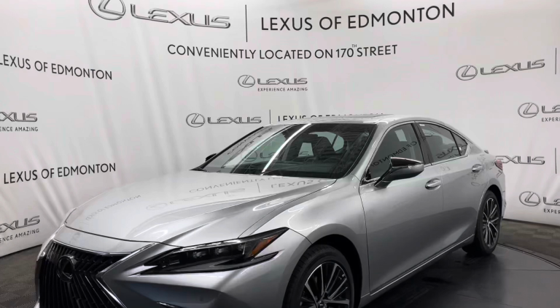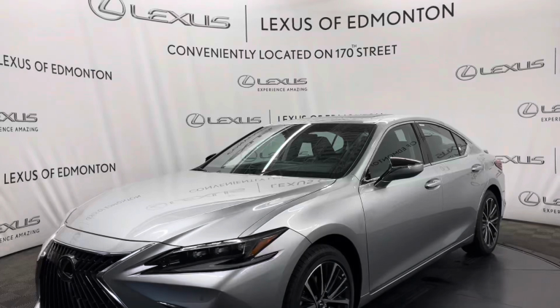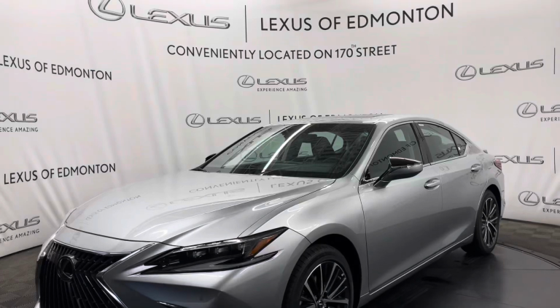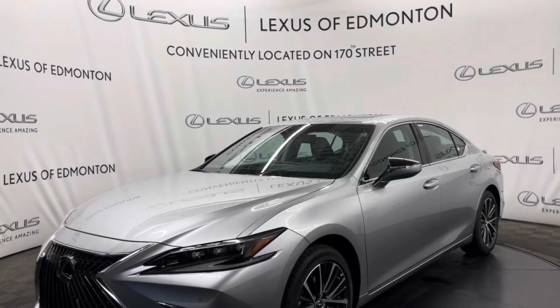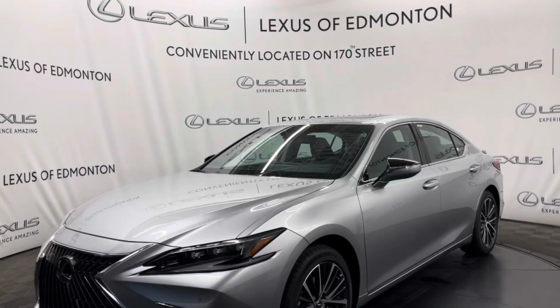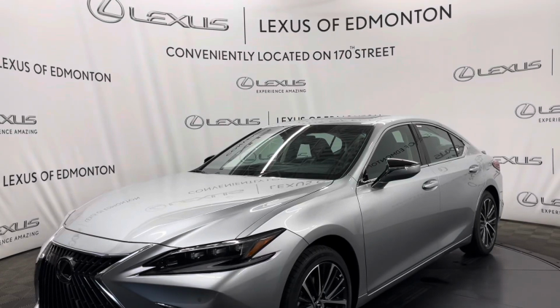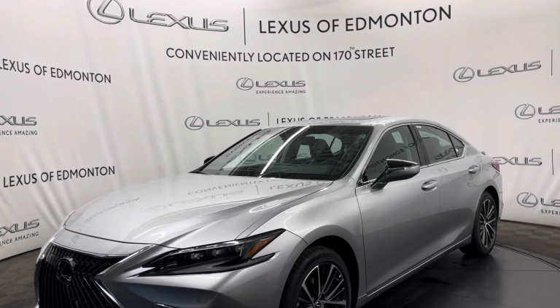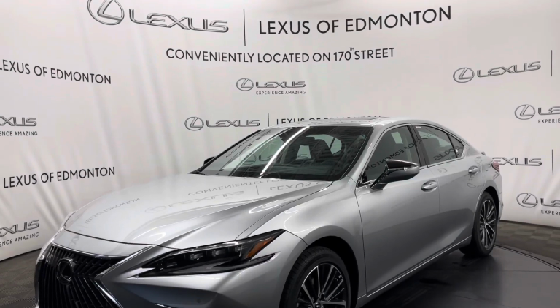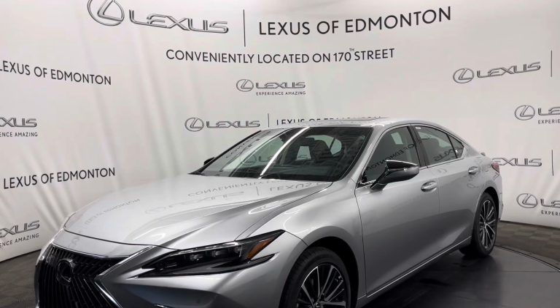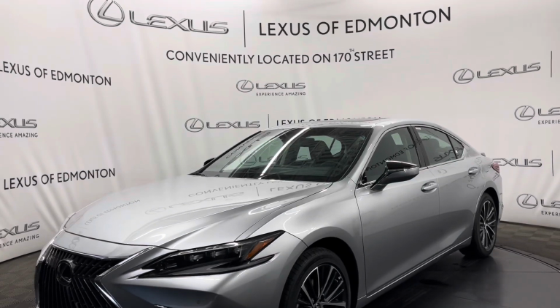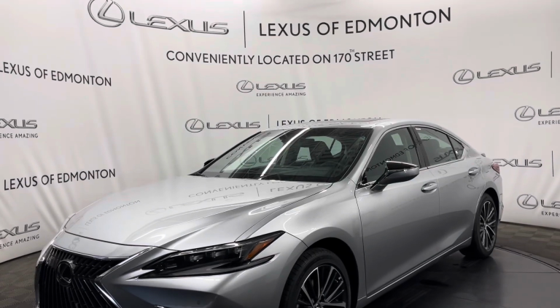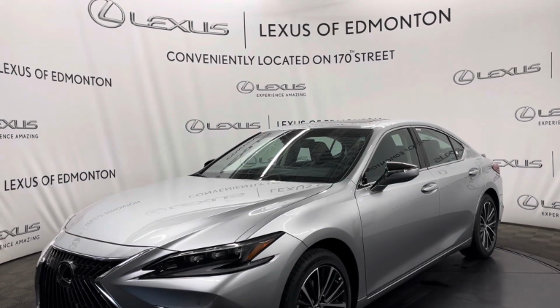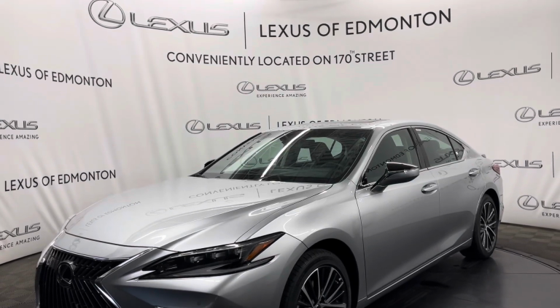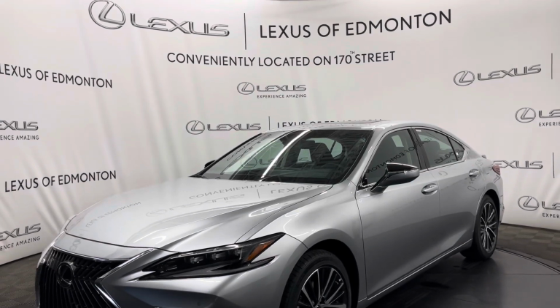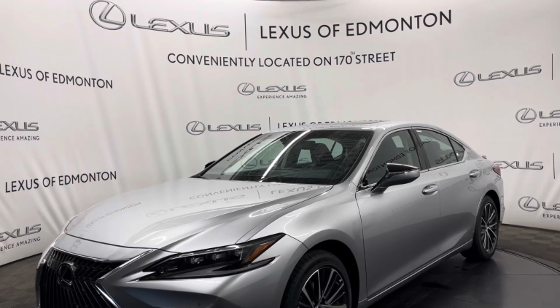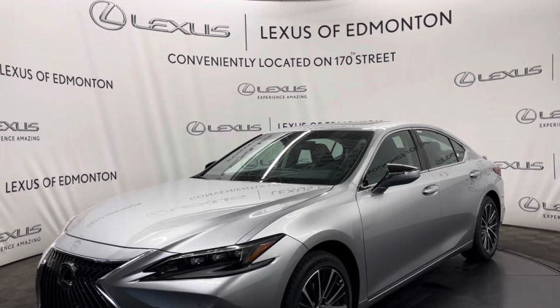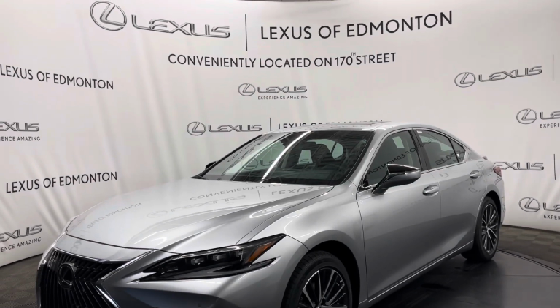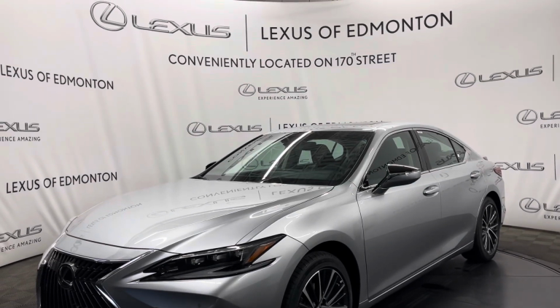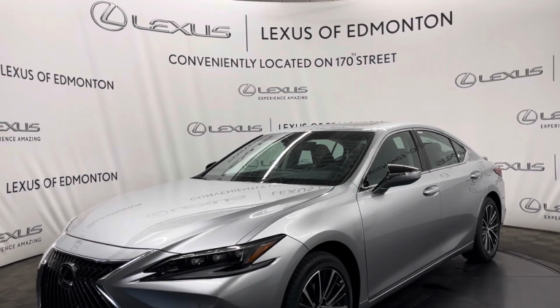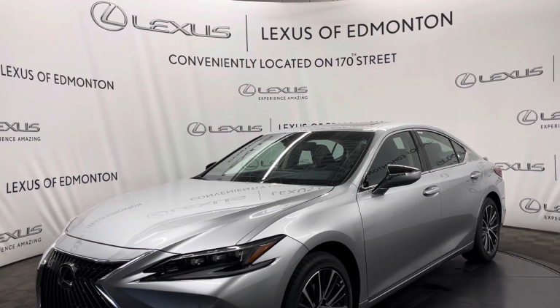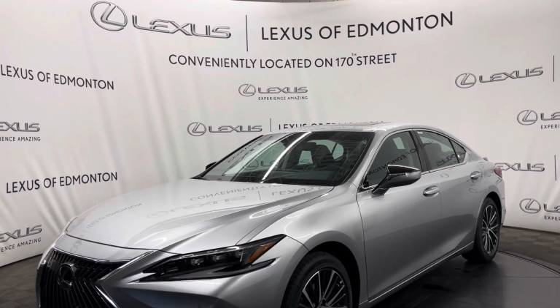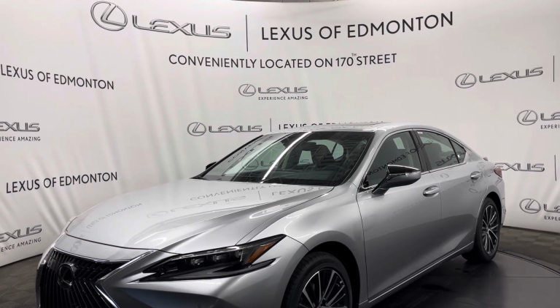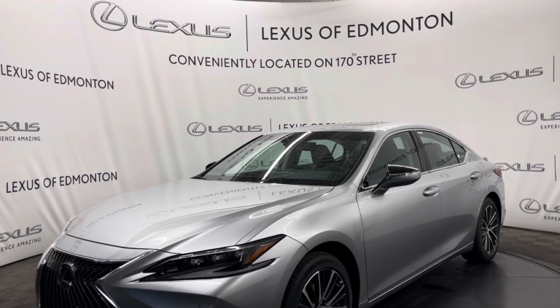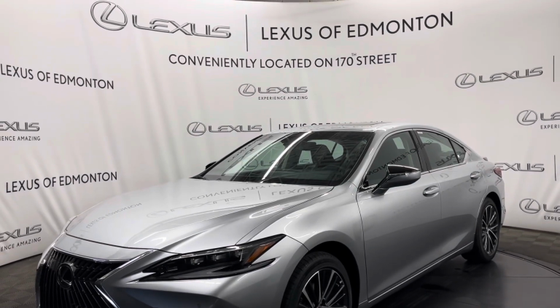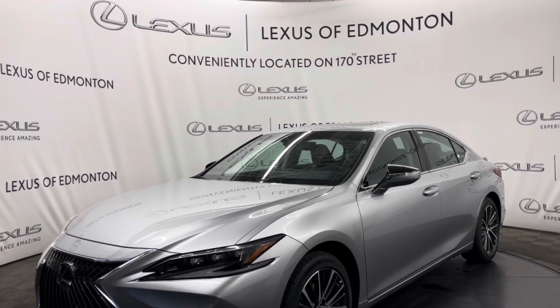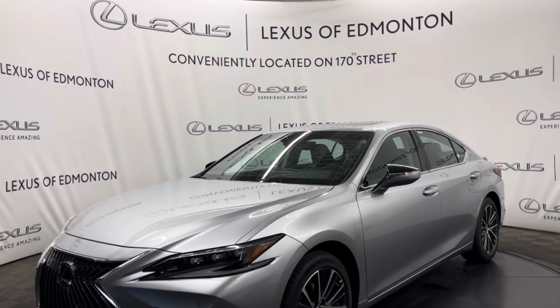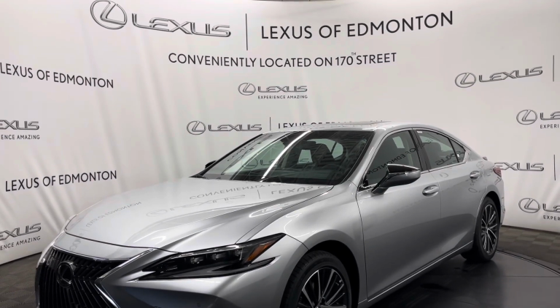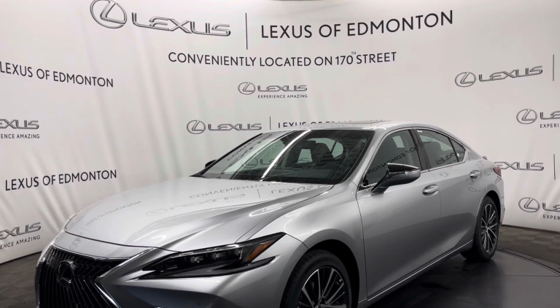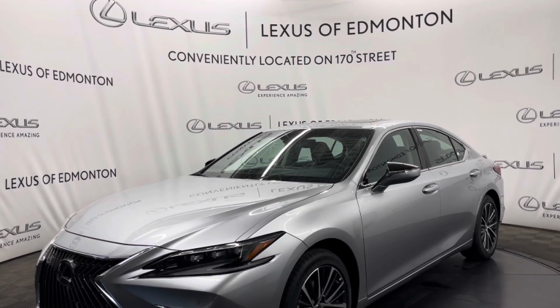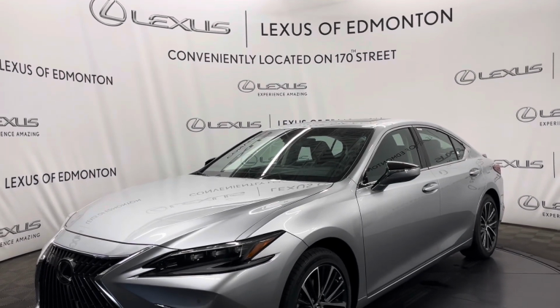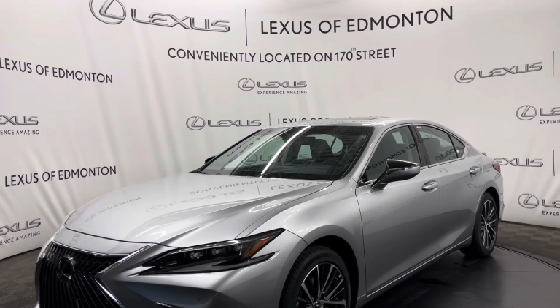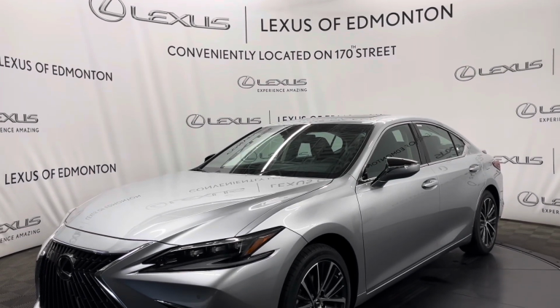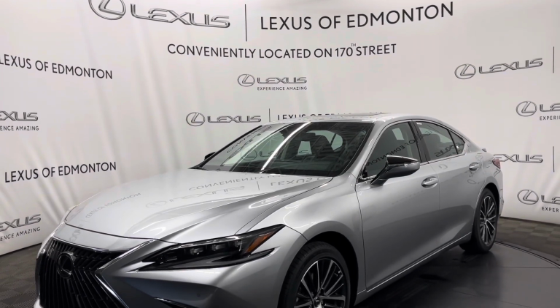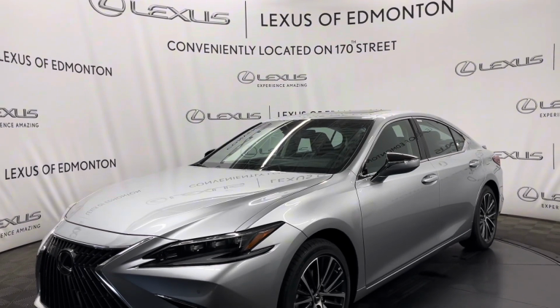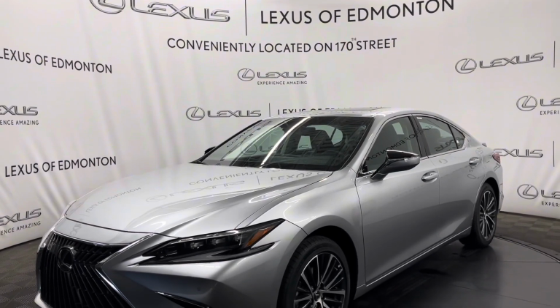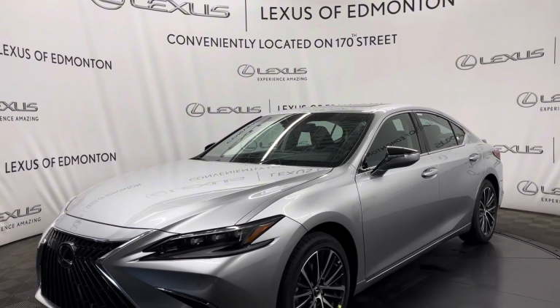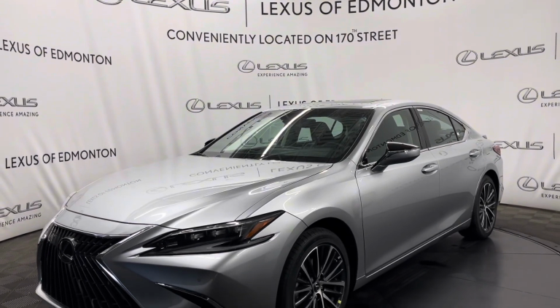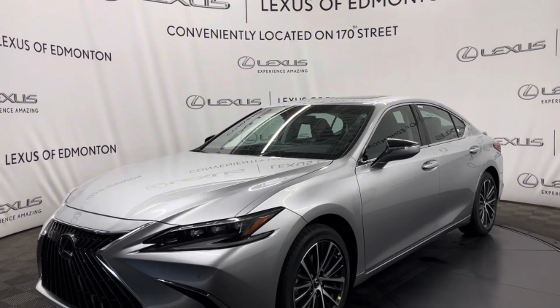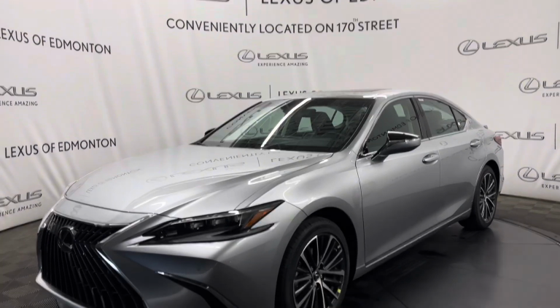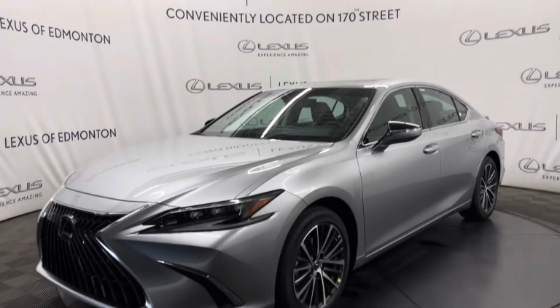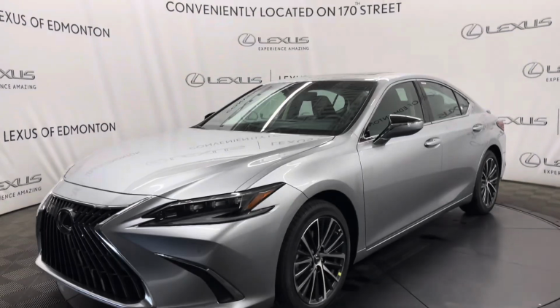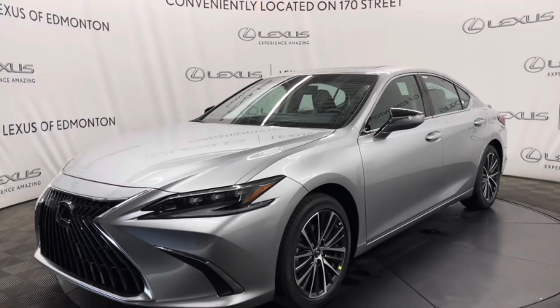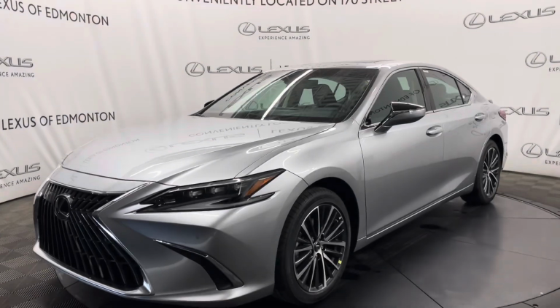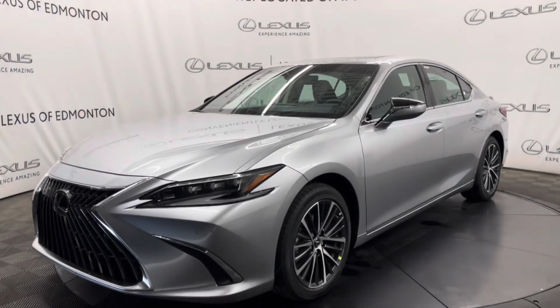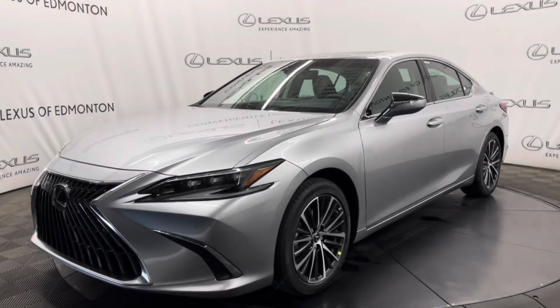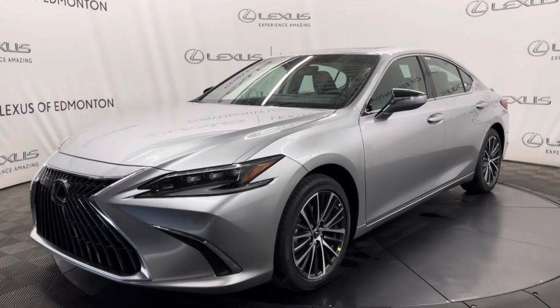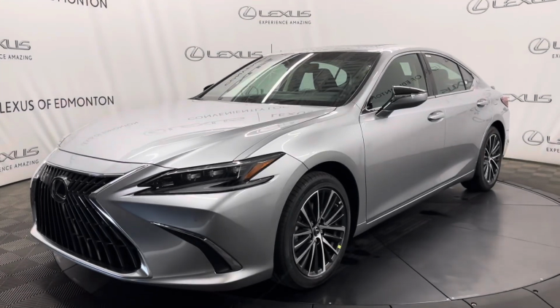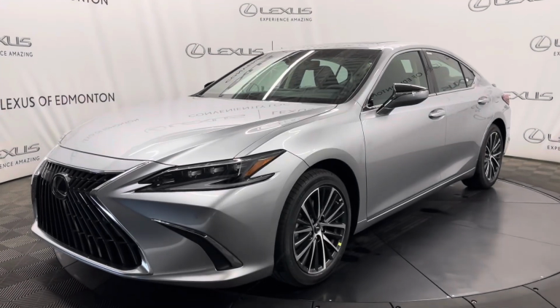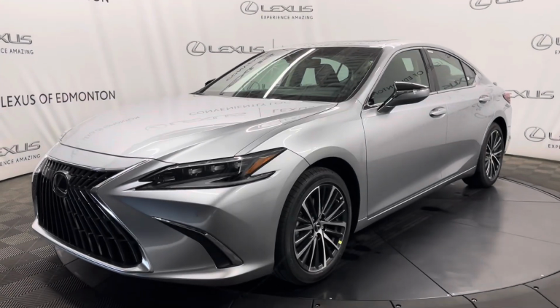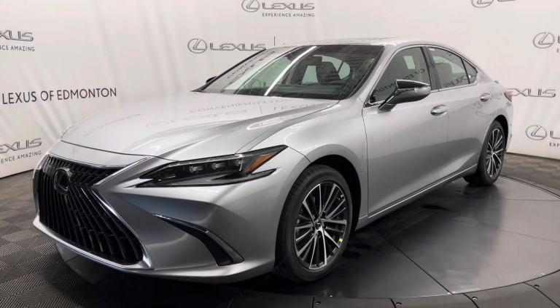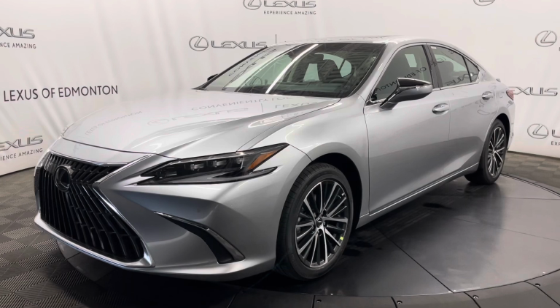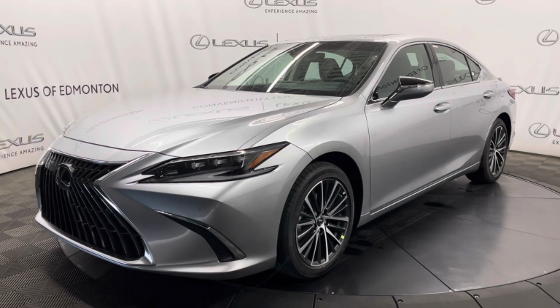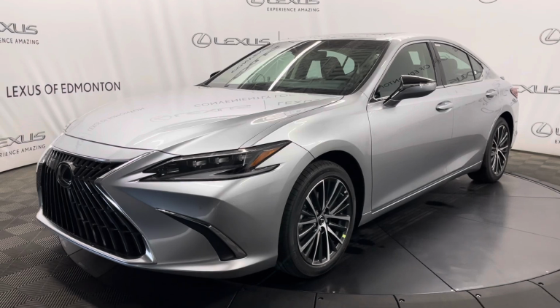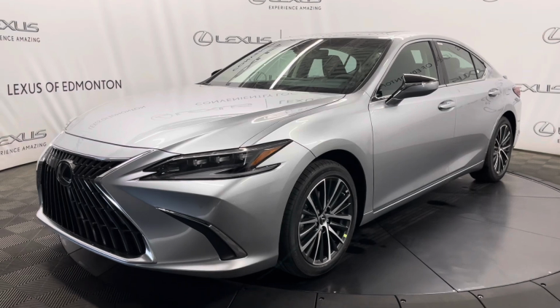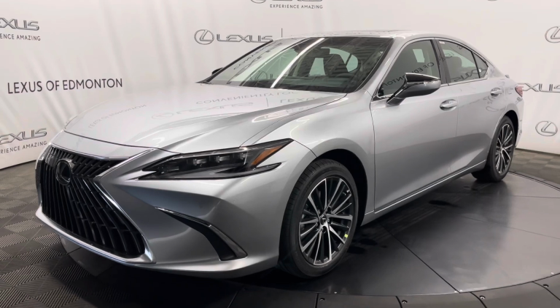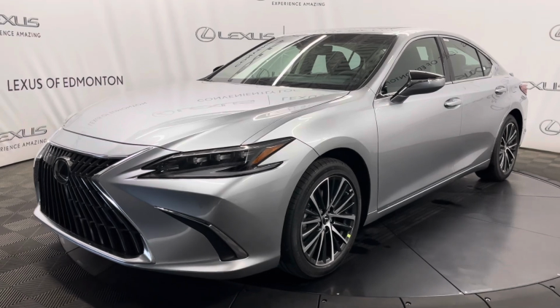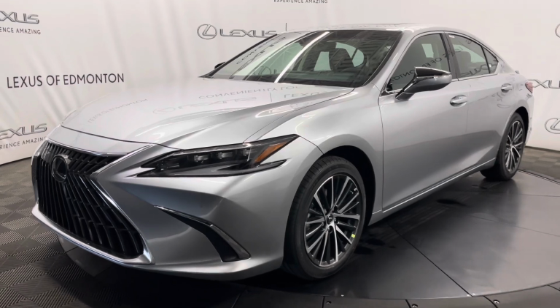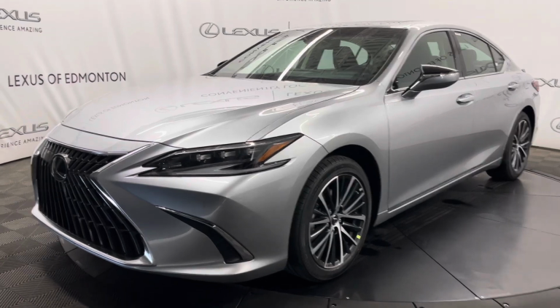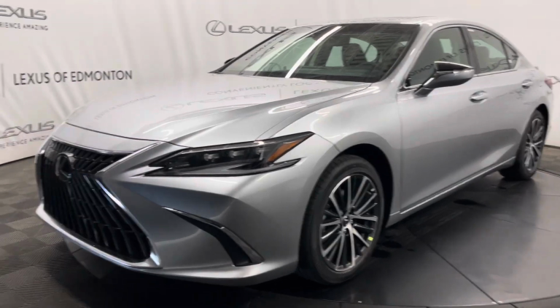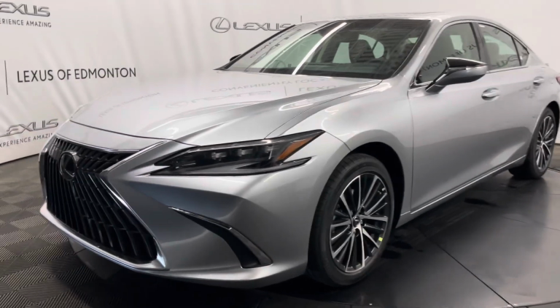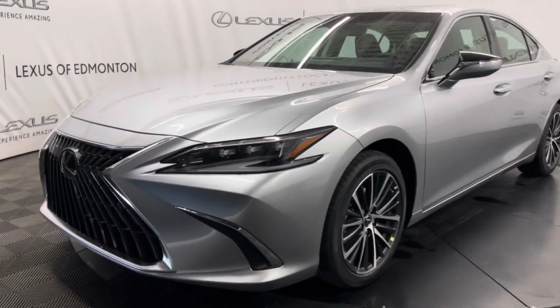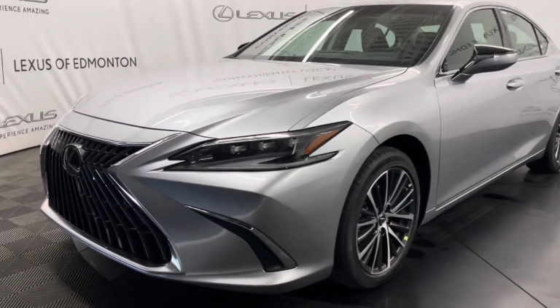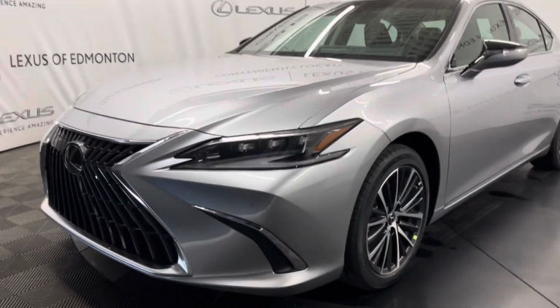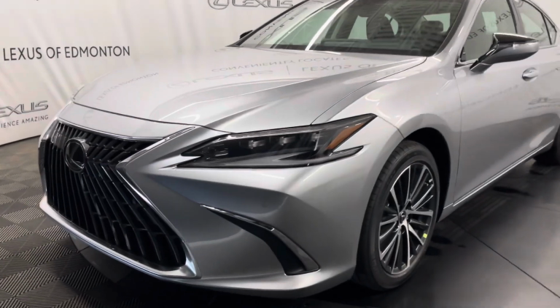Hello everyone, welcome to Lexus of Edmonton located off 170th Street. Today I have a 2025 Lexus ES300 Hybrid in Iridium.